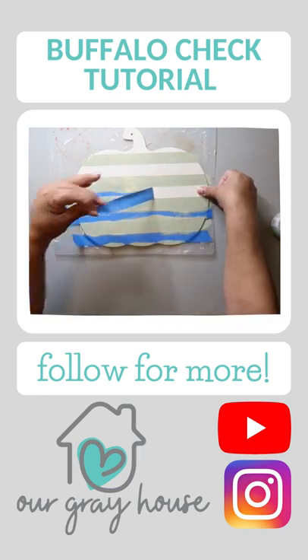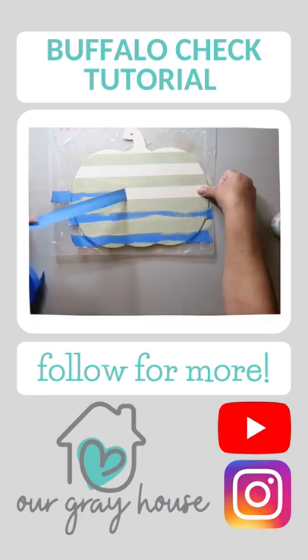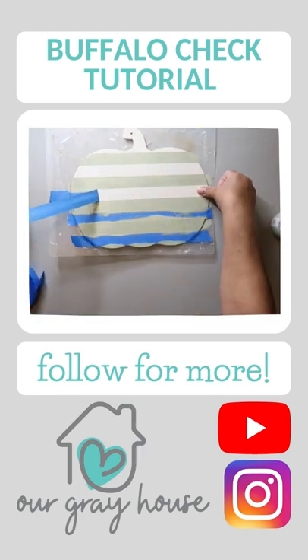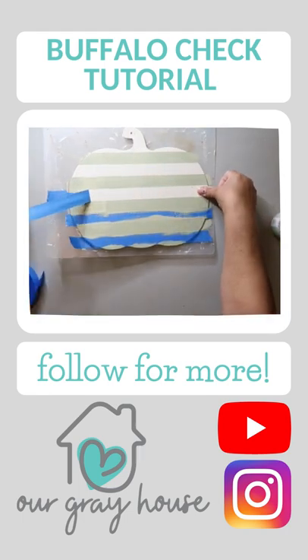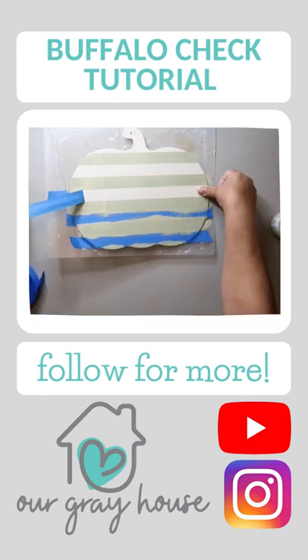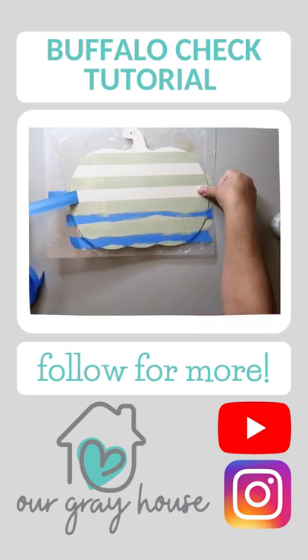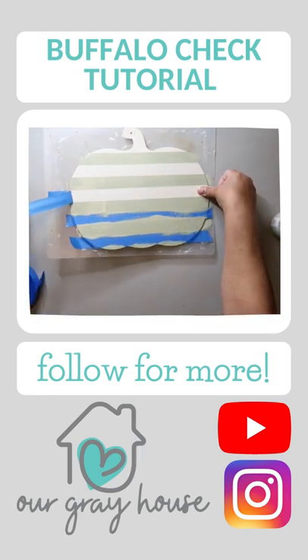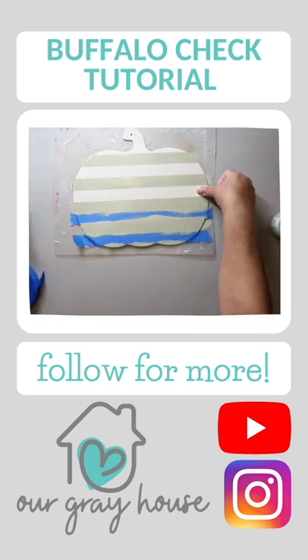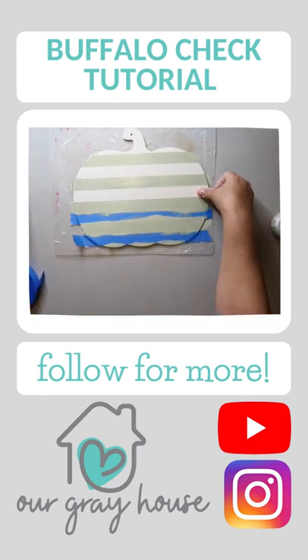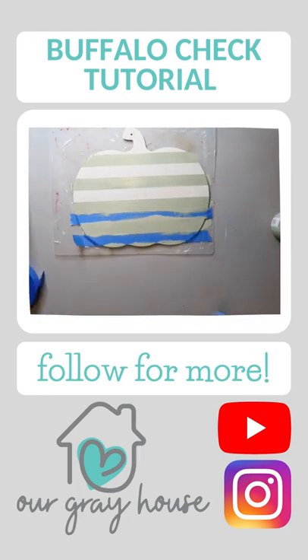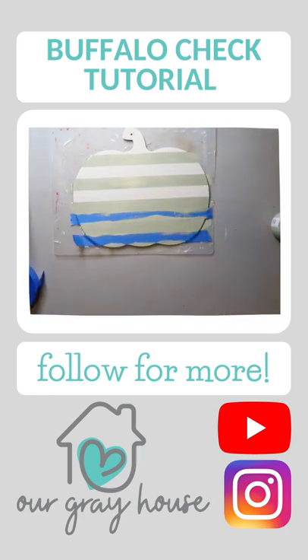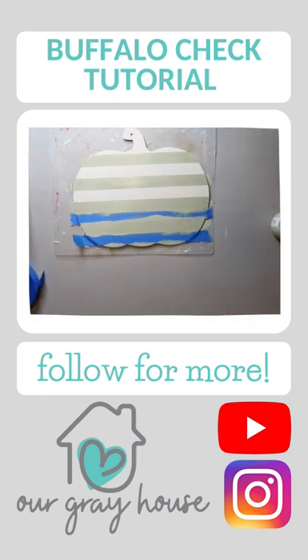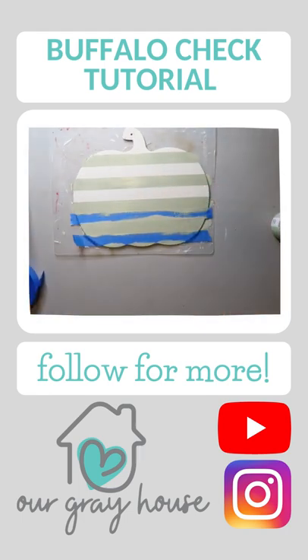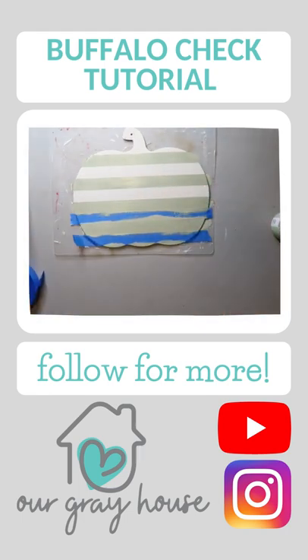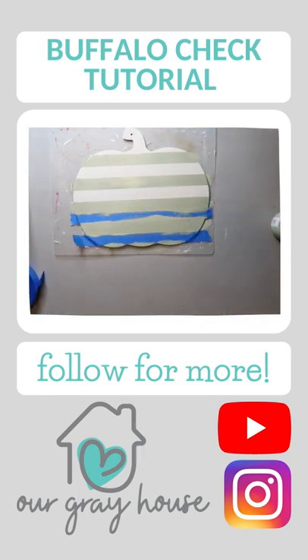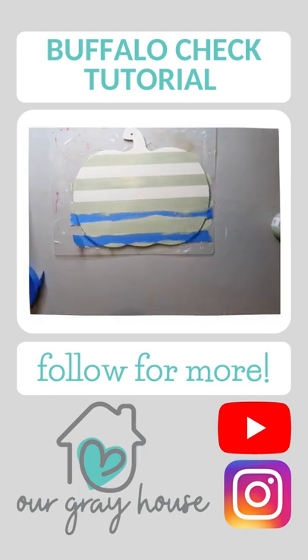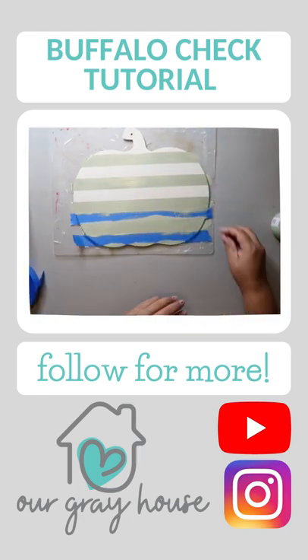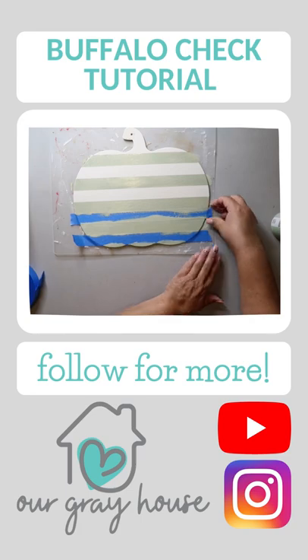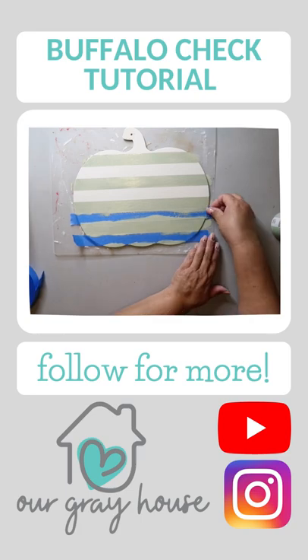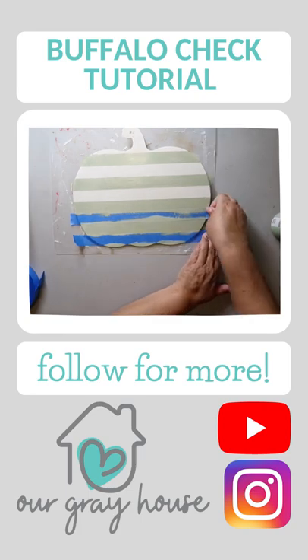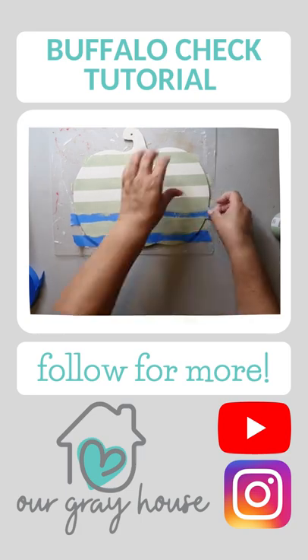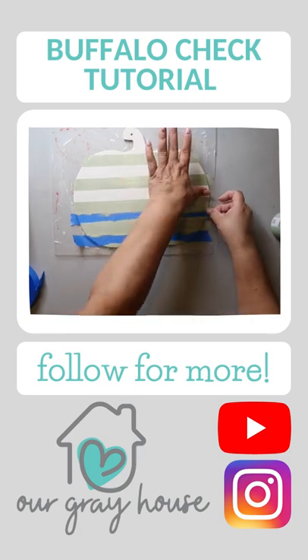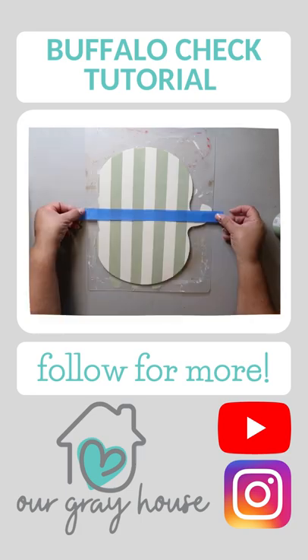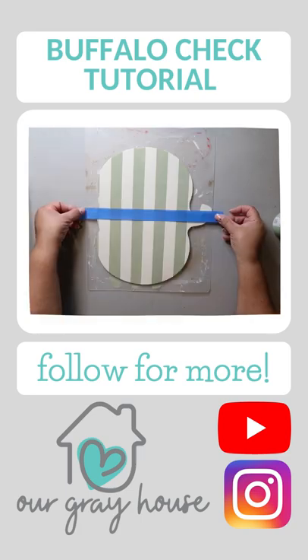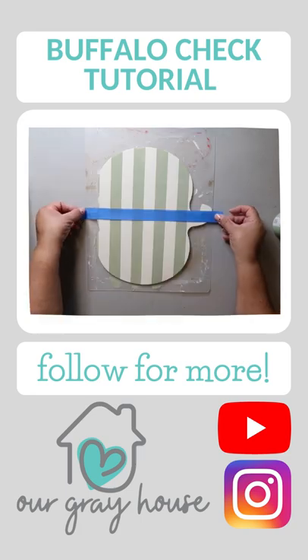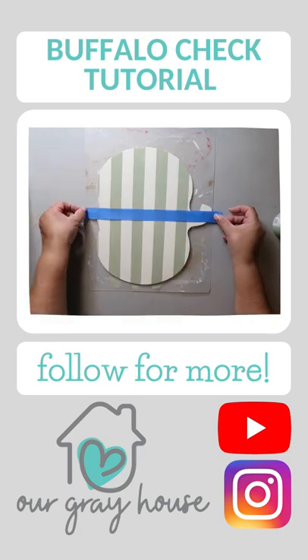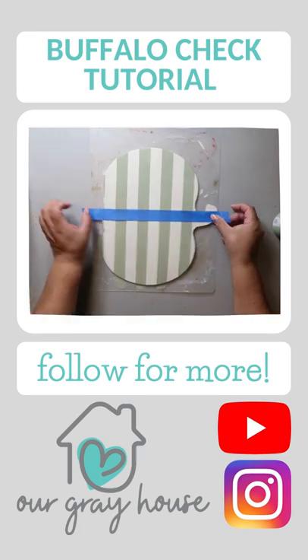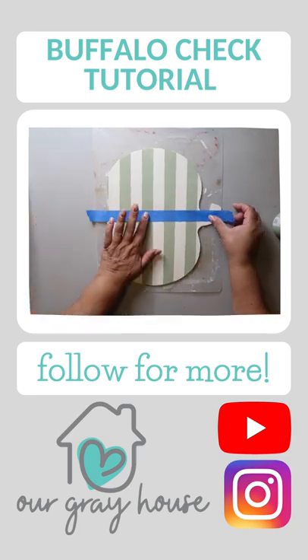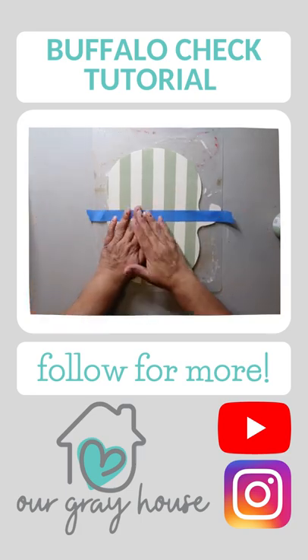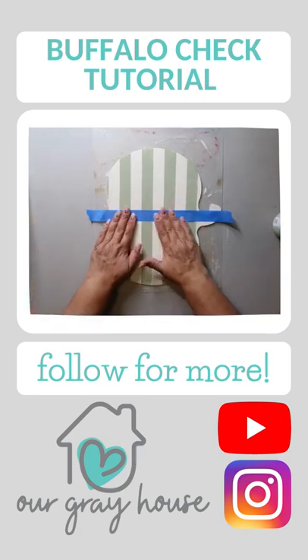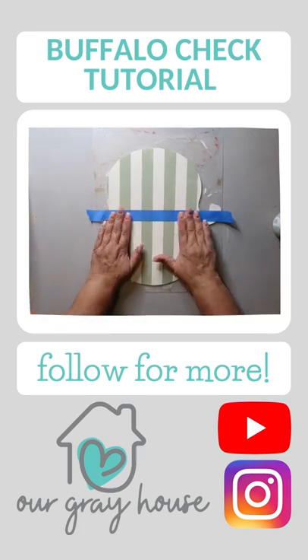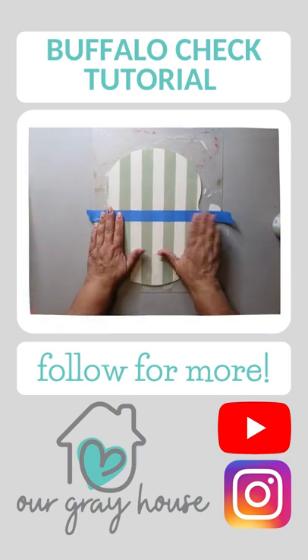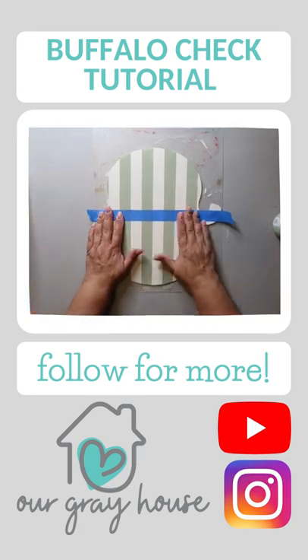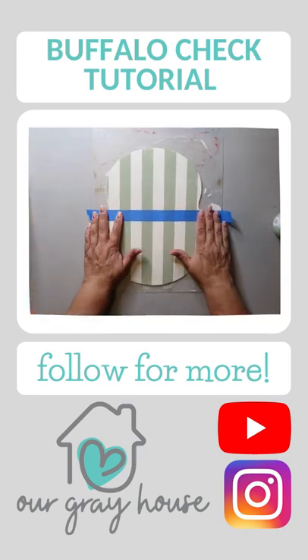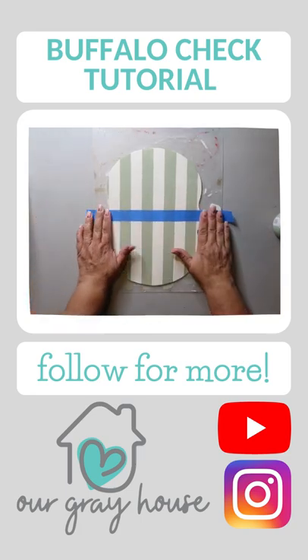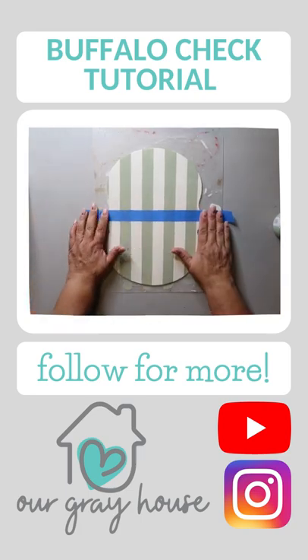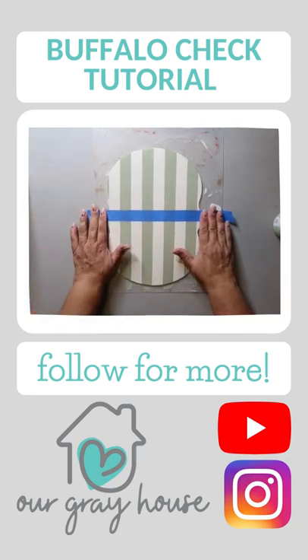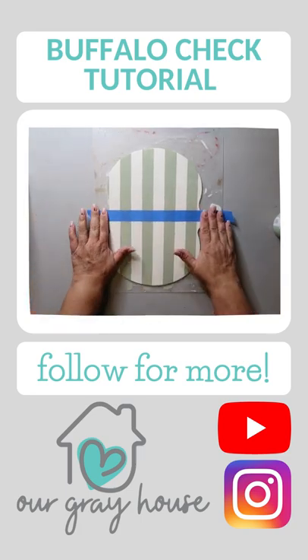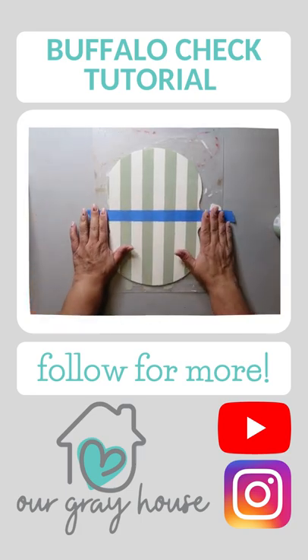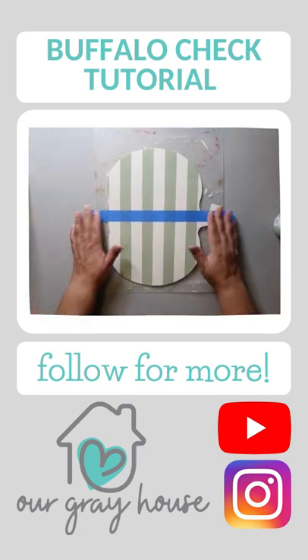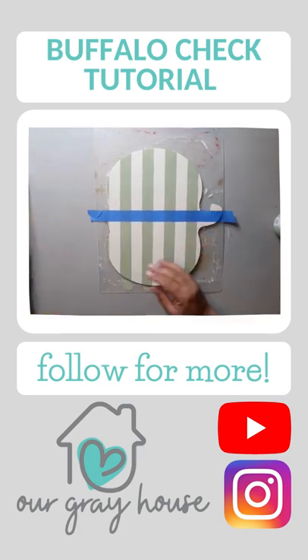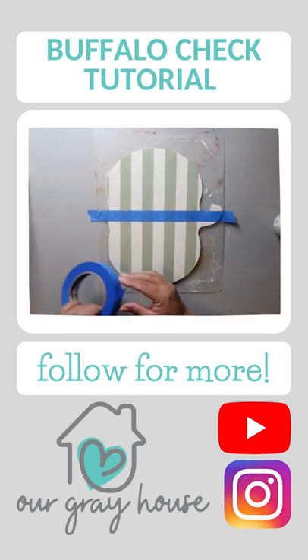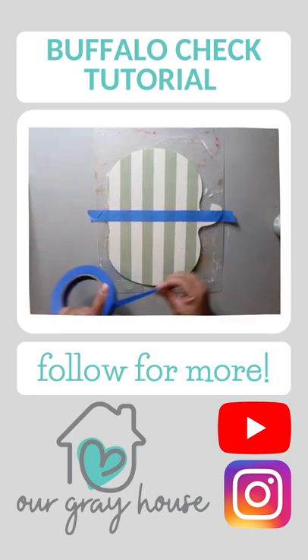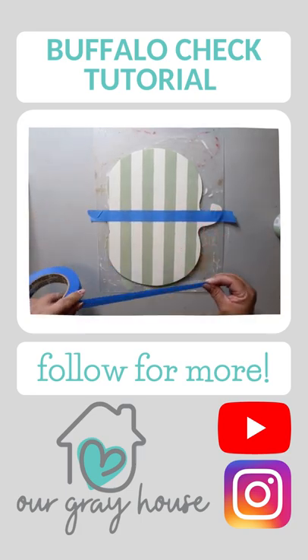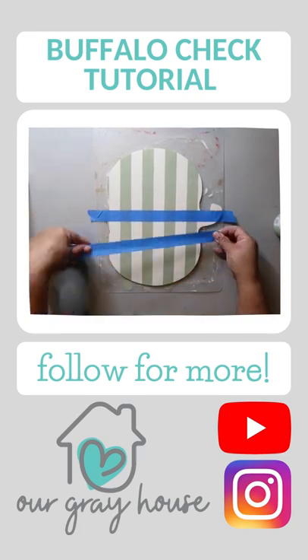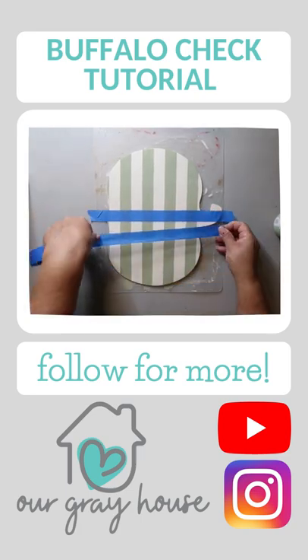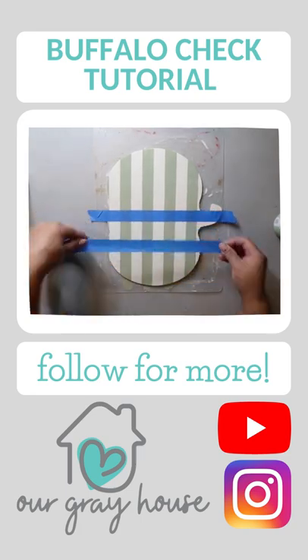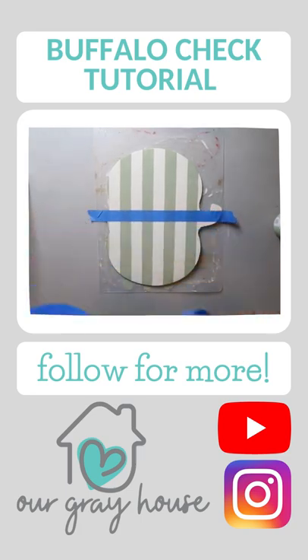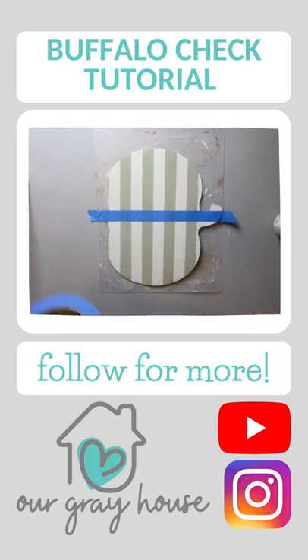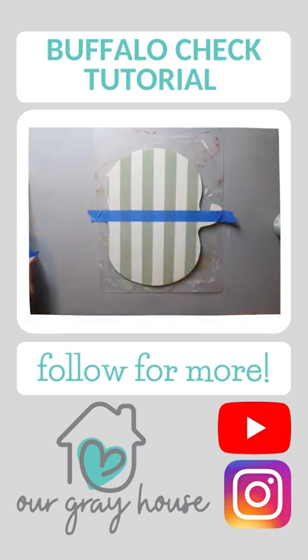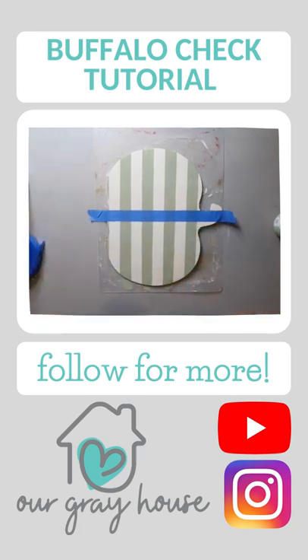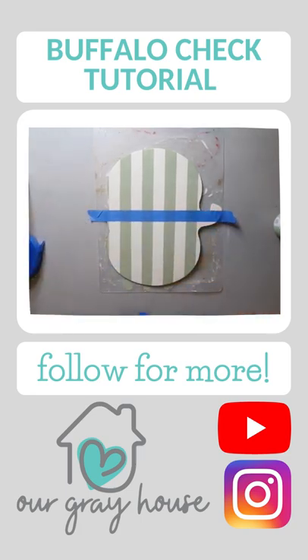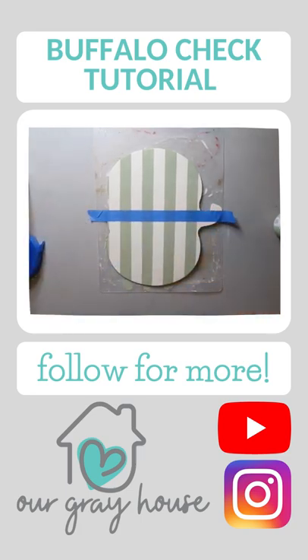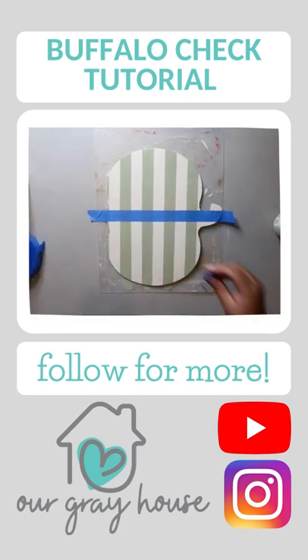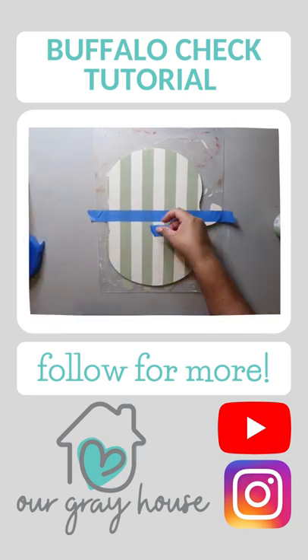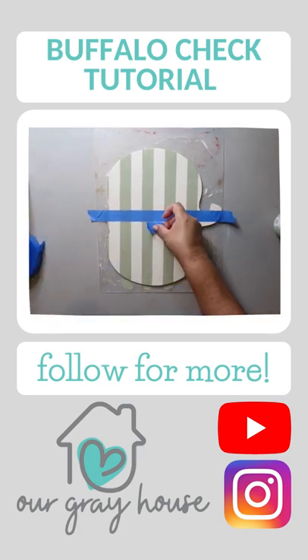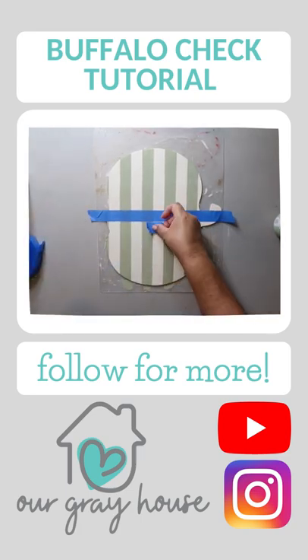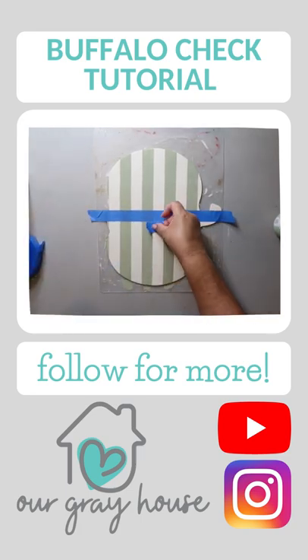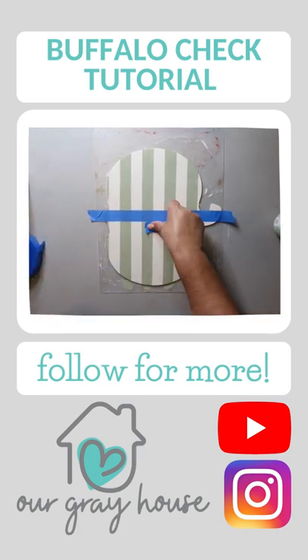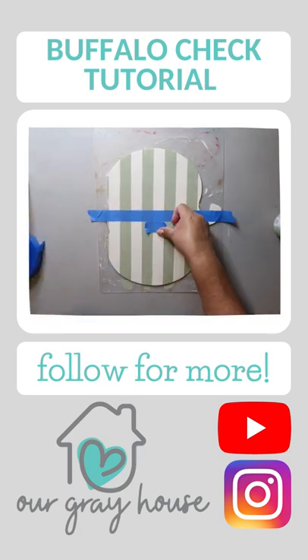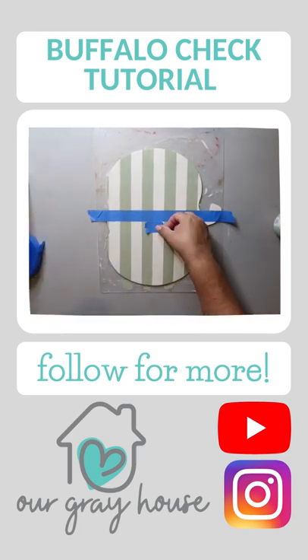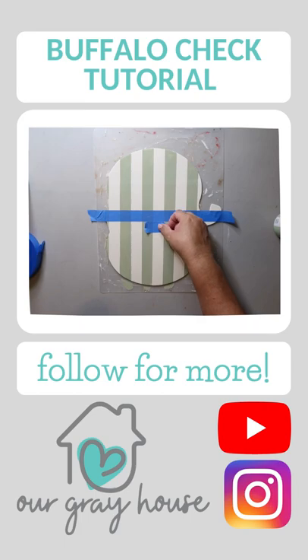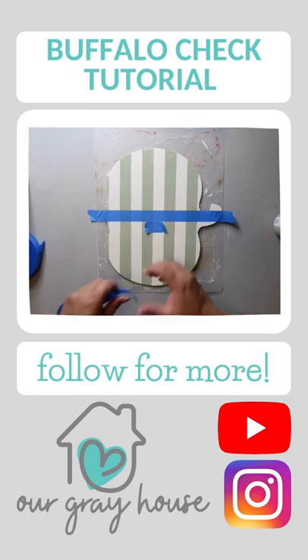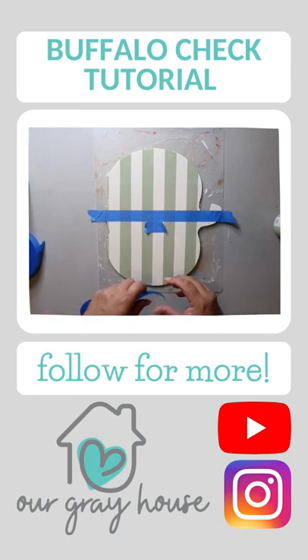After it's dried, you repeat the process by going in the opposite direction. I start in the center and go out again using that small piece of tape as a spacer.